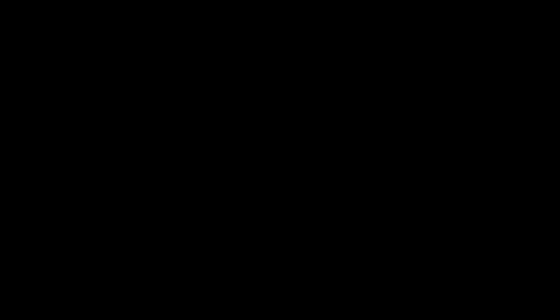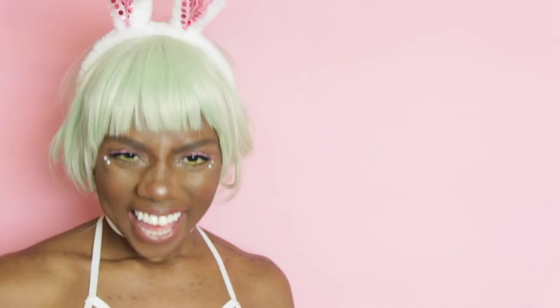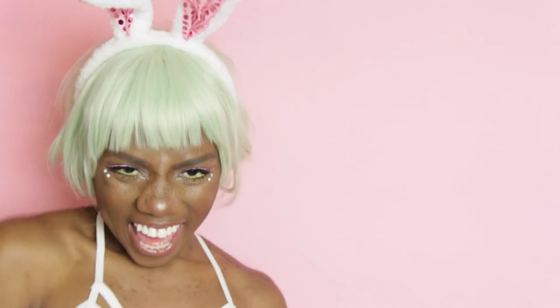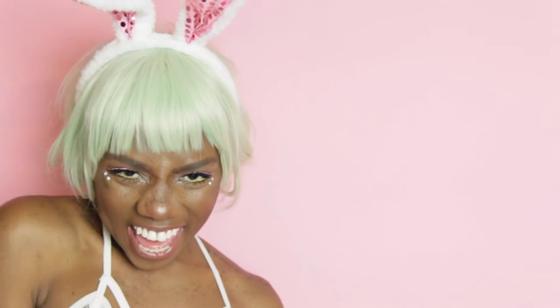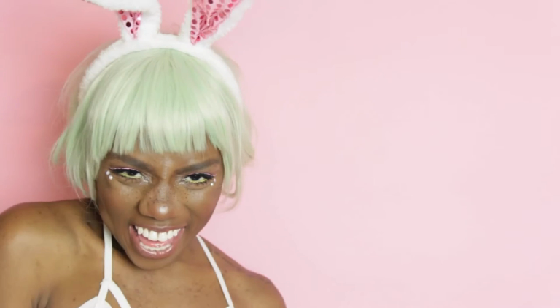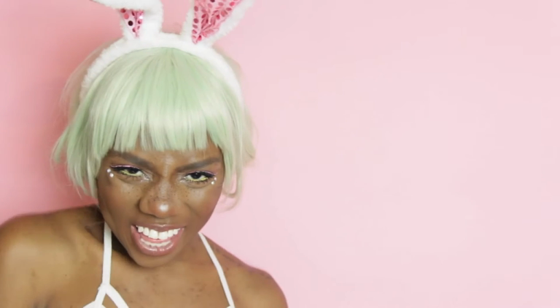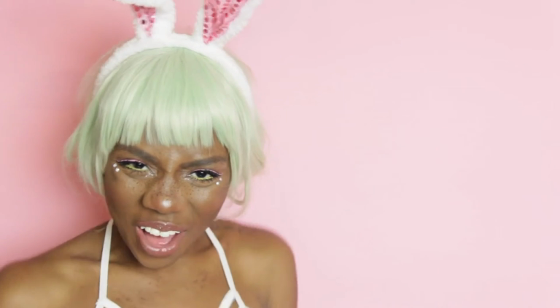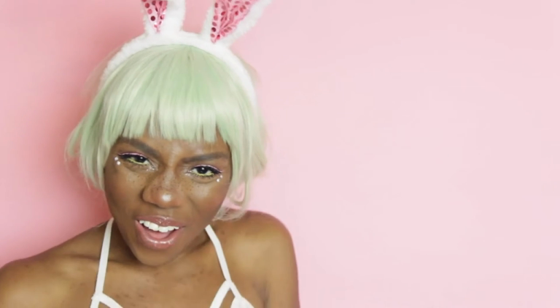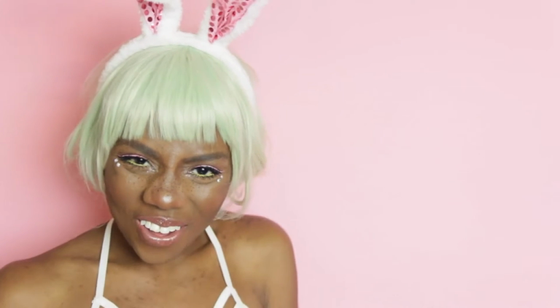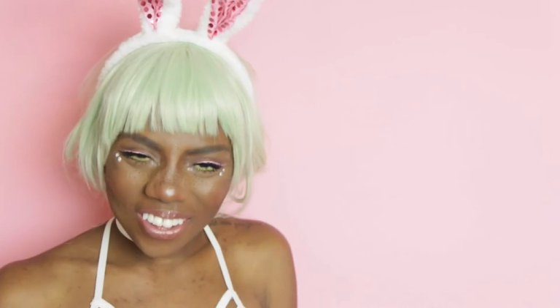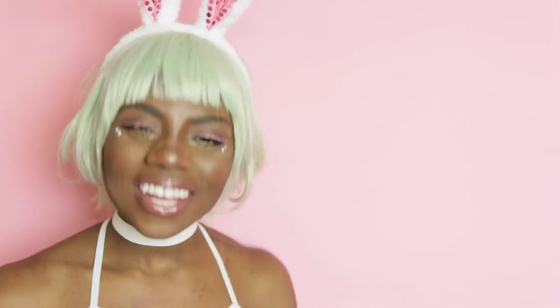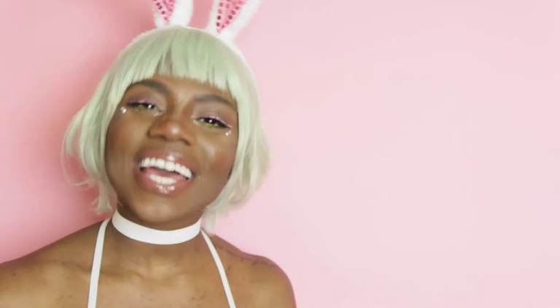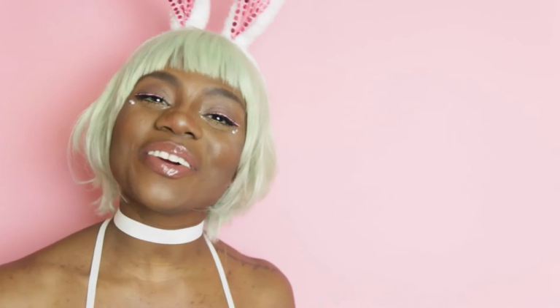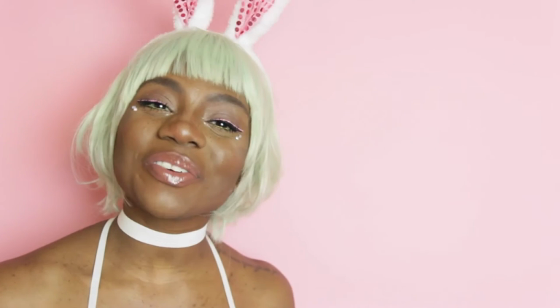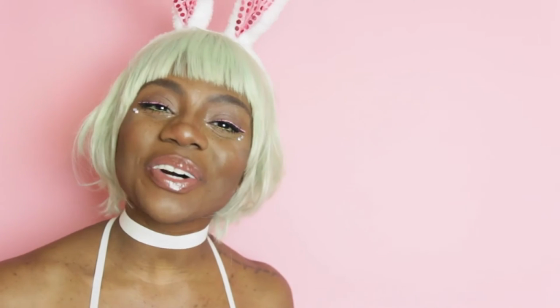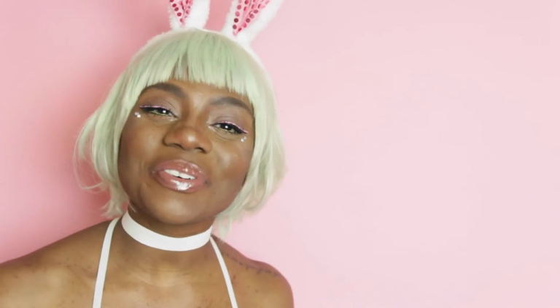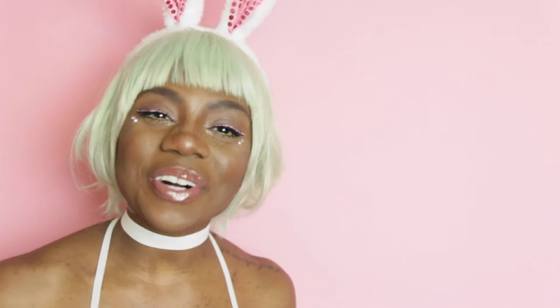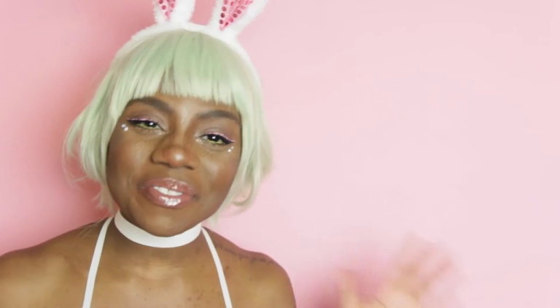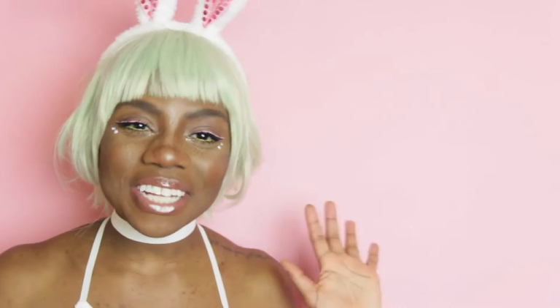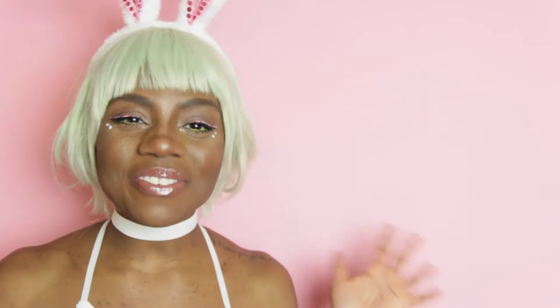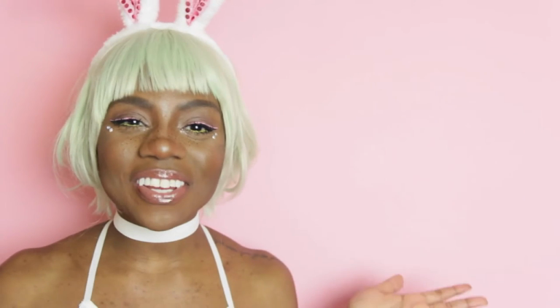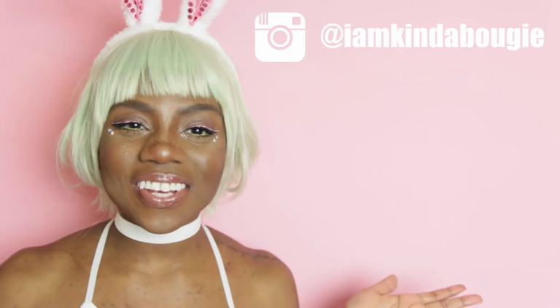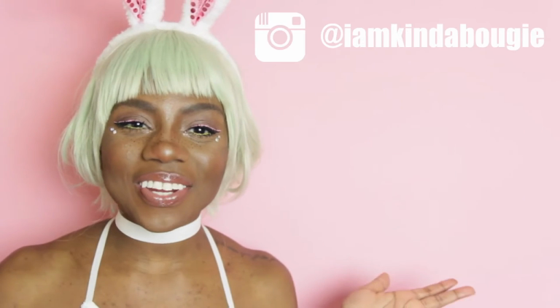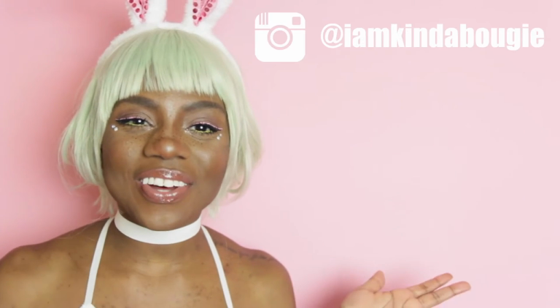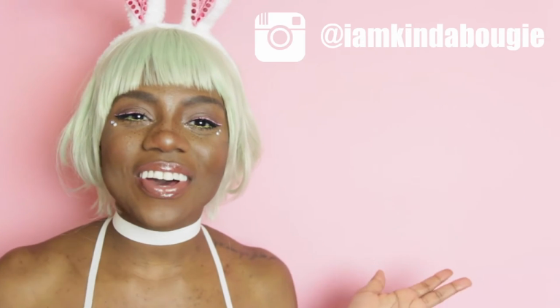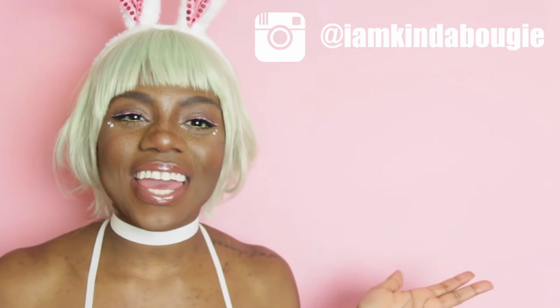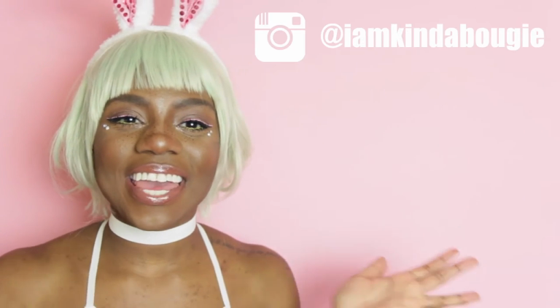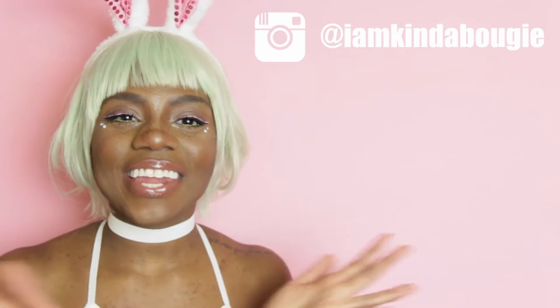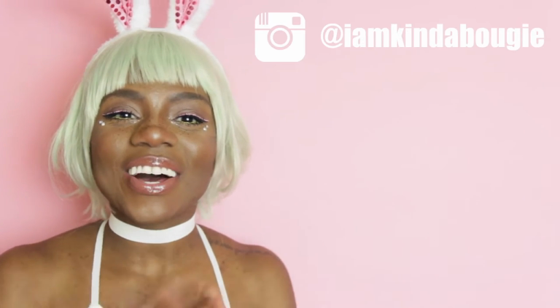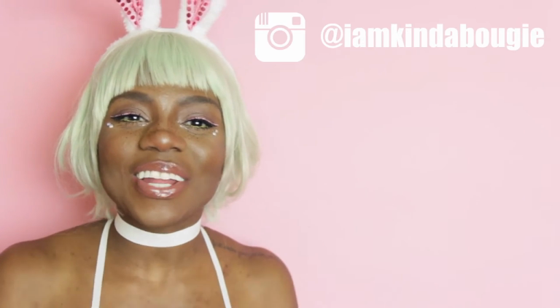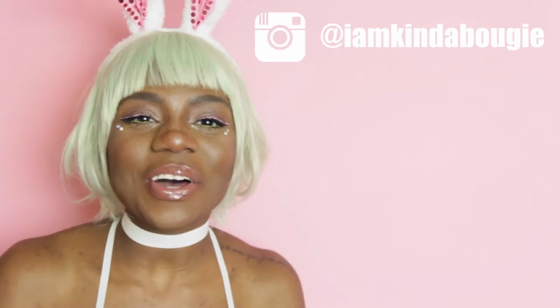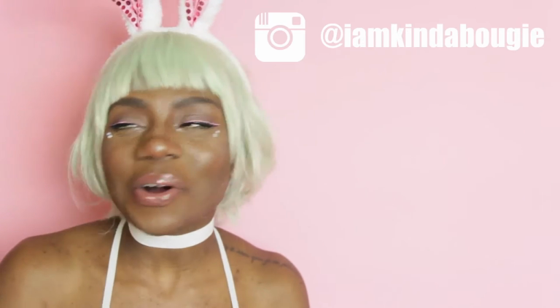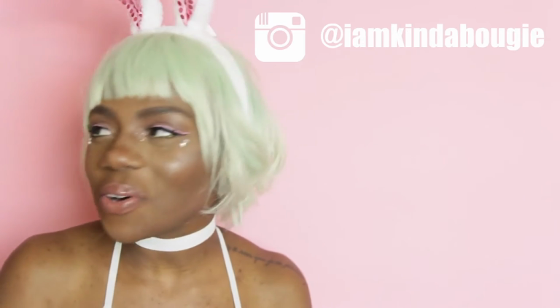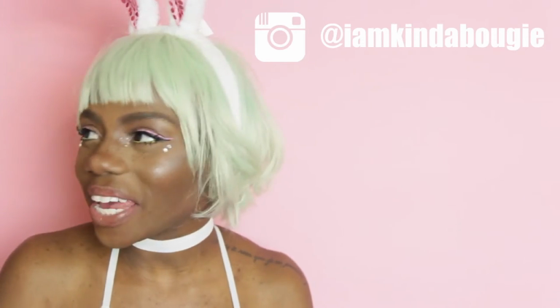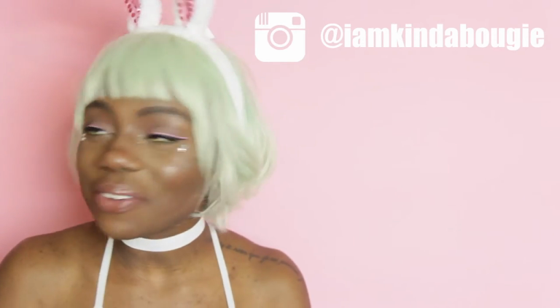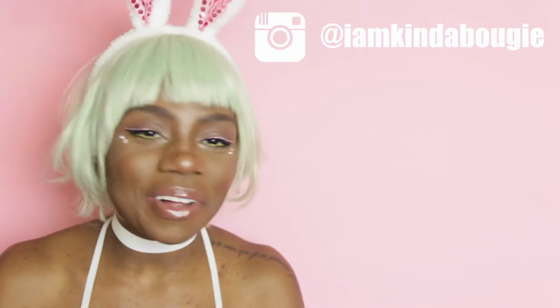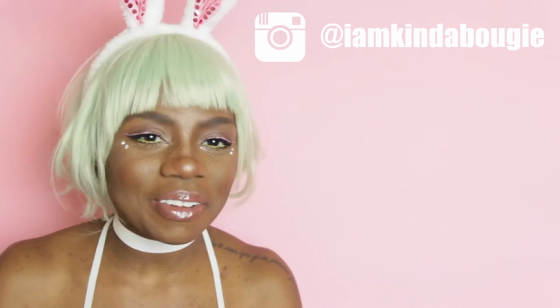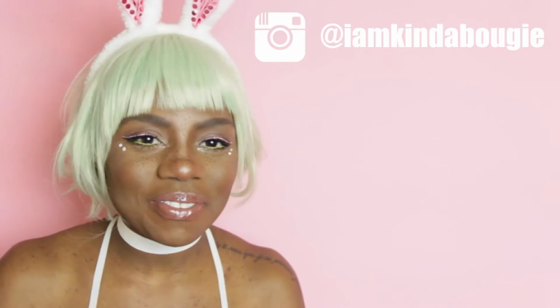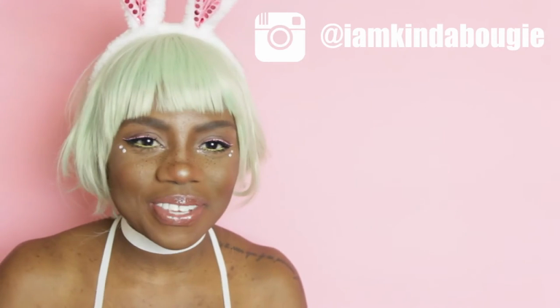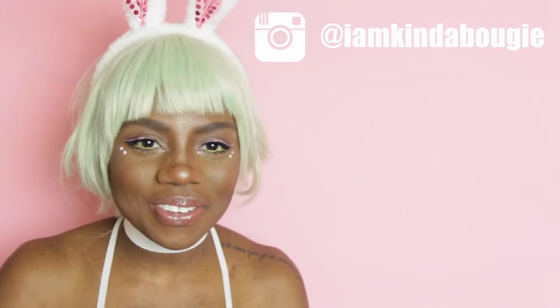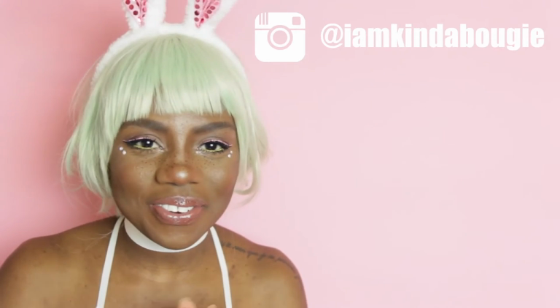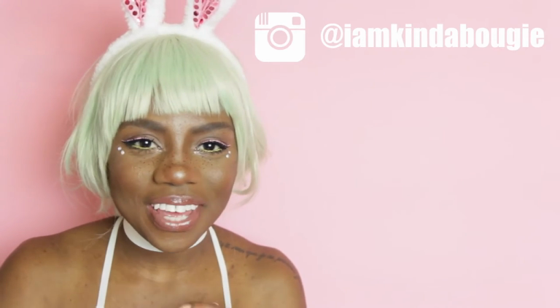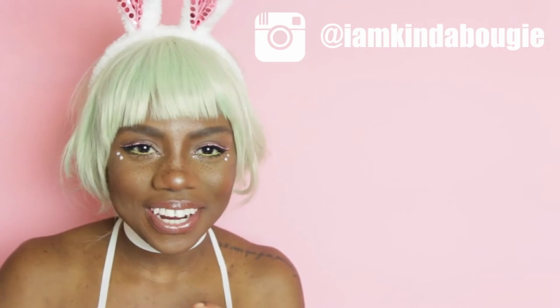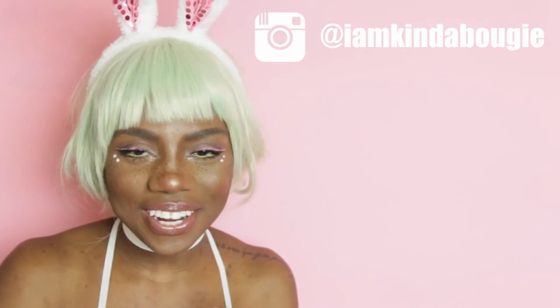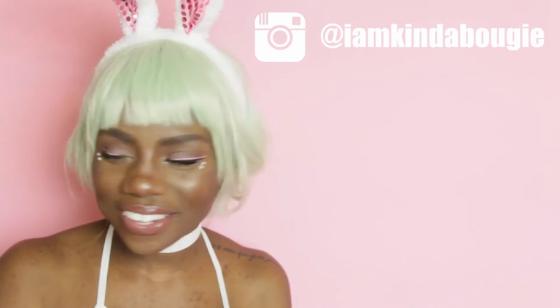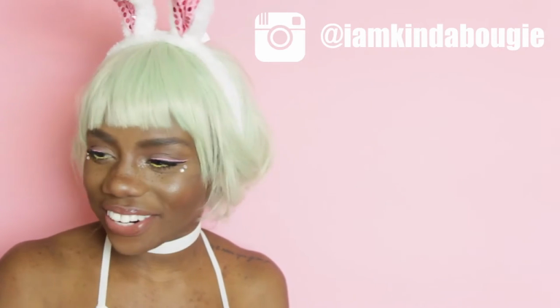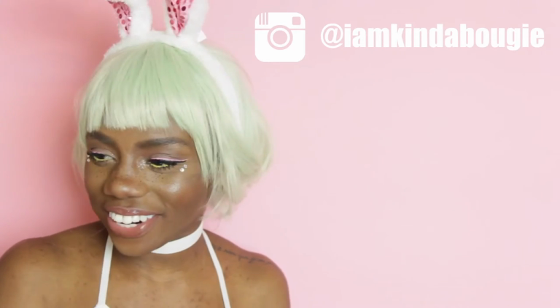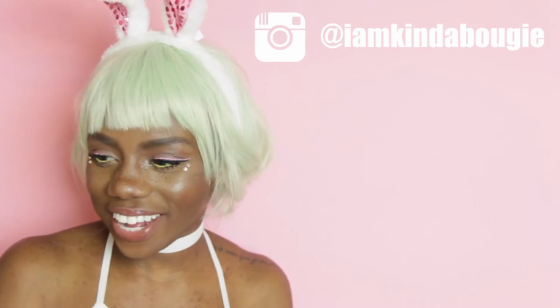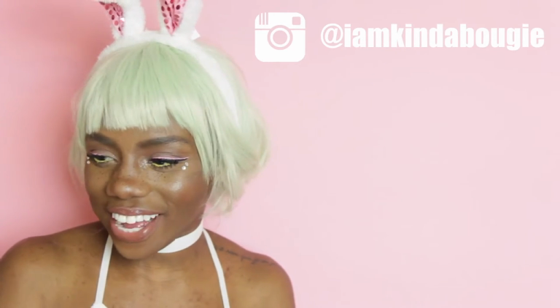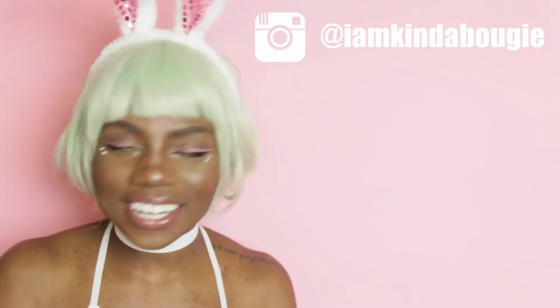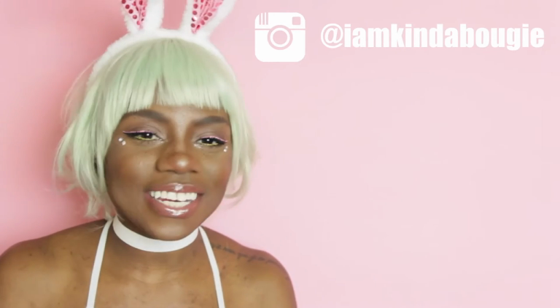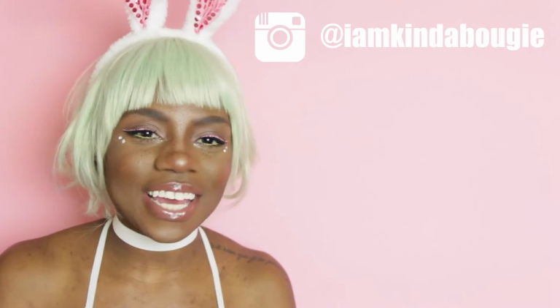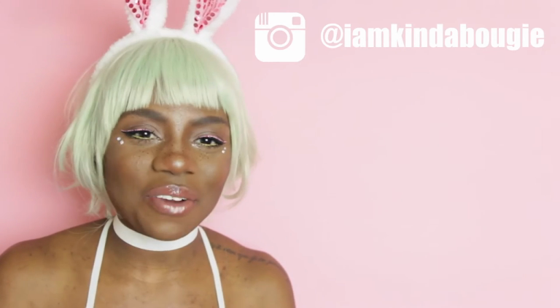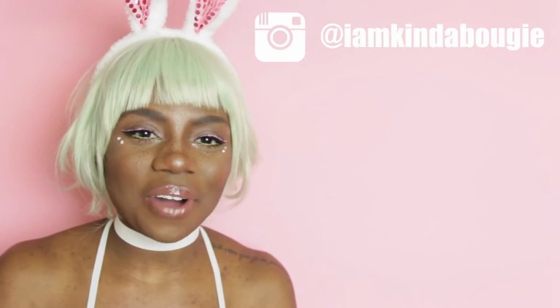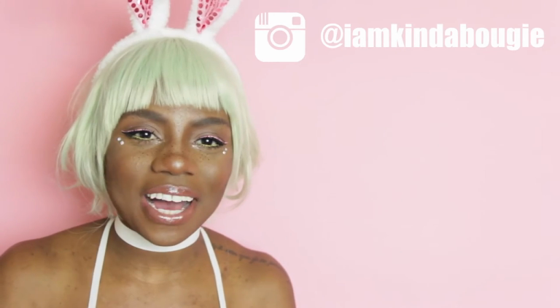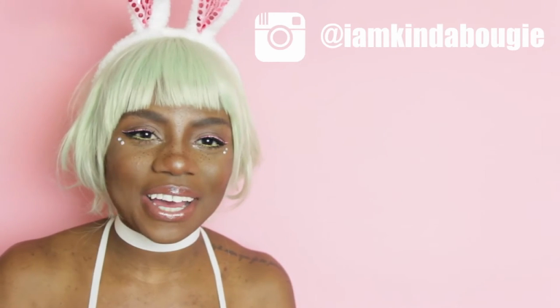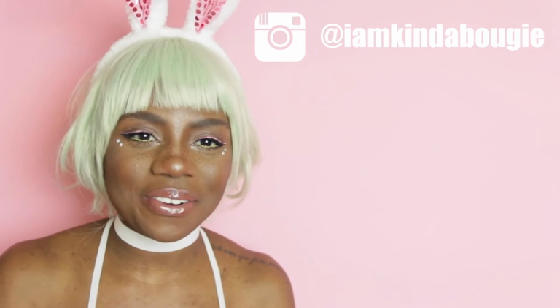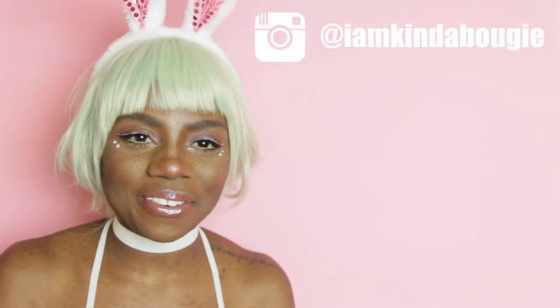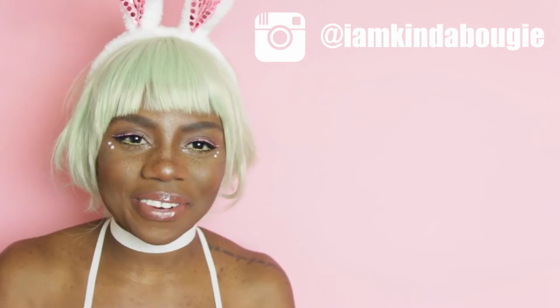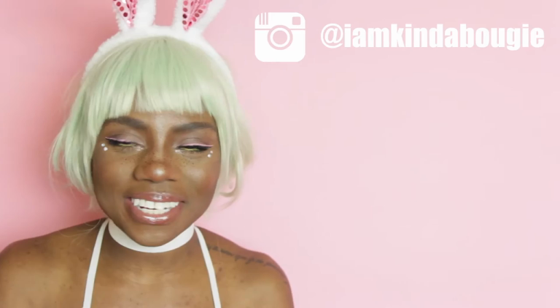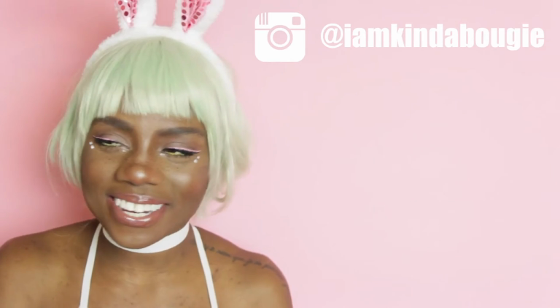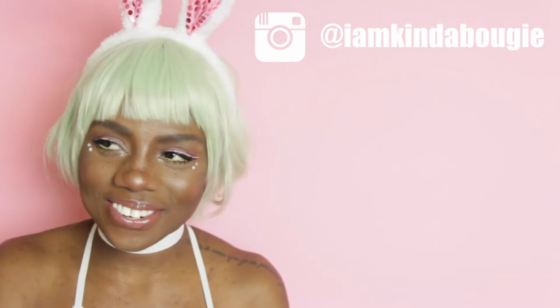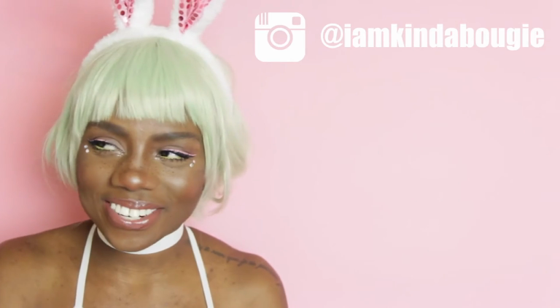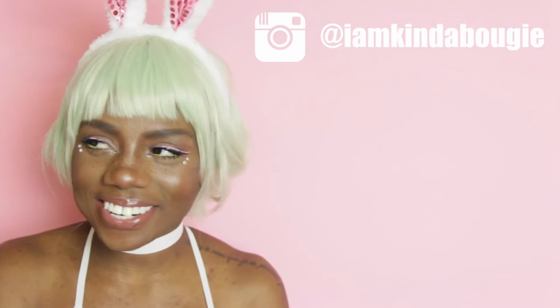Hey y'all! Hey everyone! Welcome back to my channel and hello and welcome to yet another DIY wig tutorial.